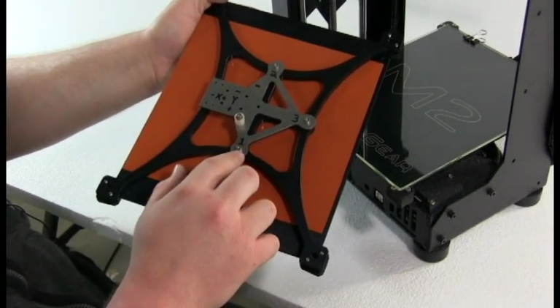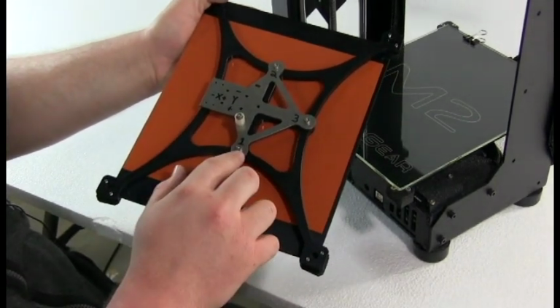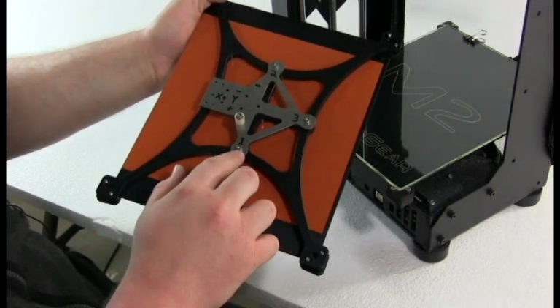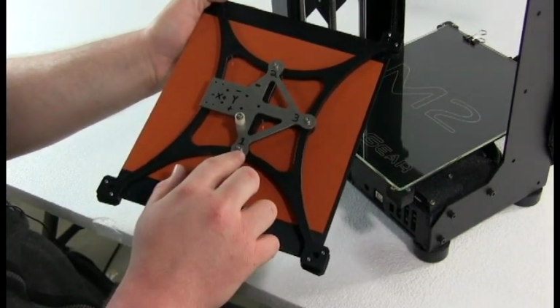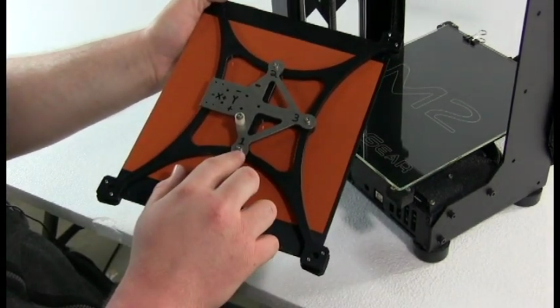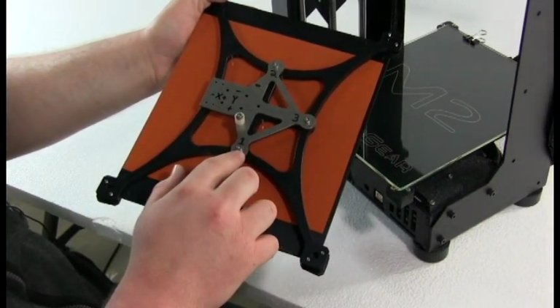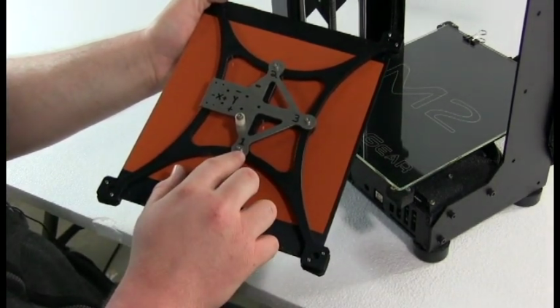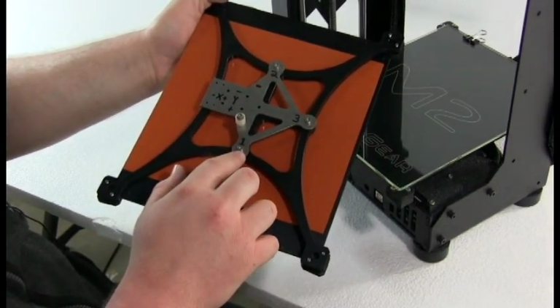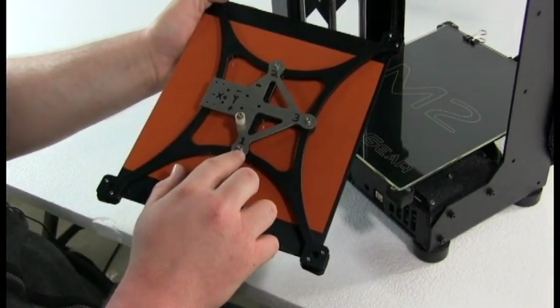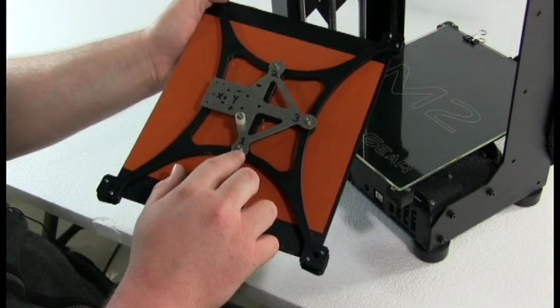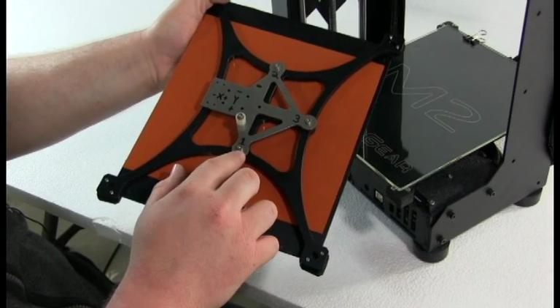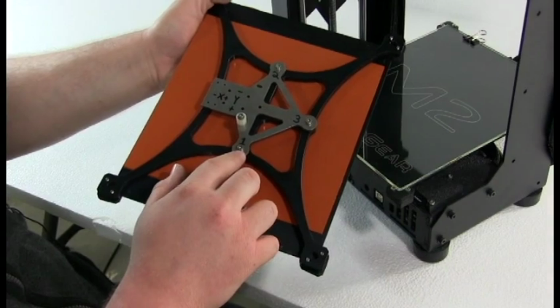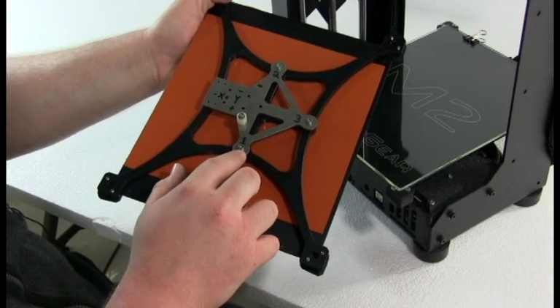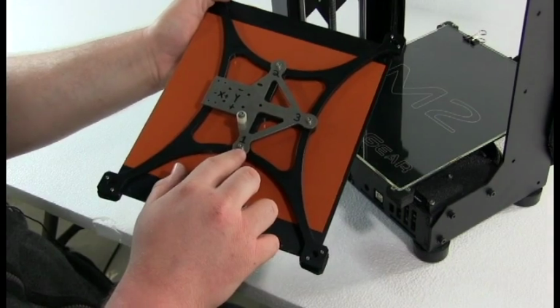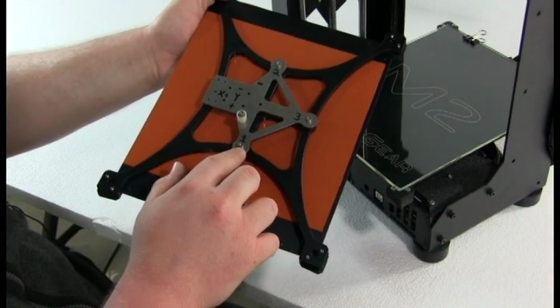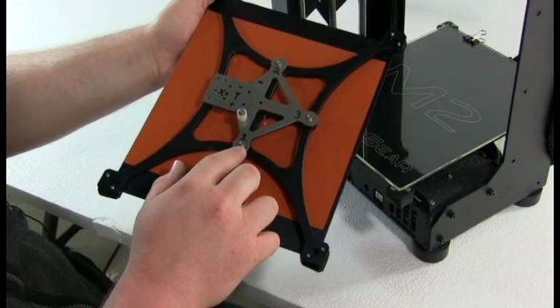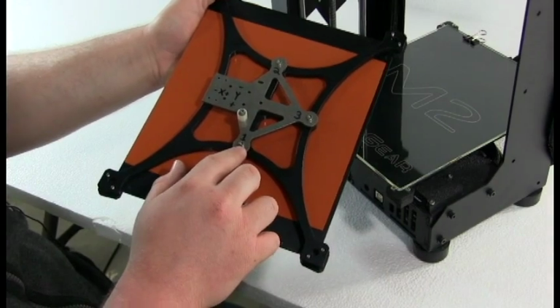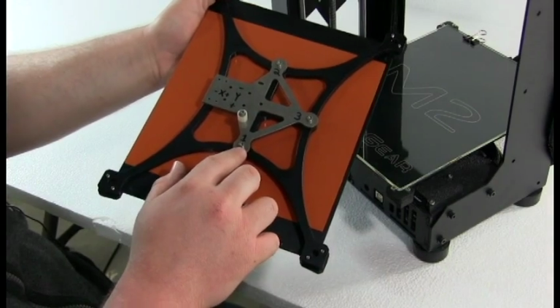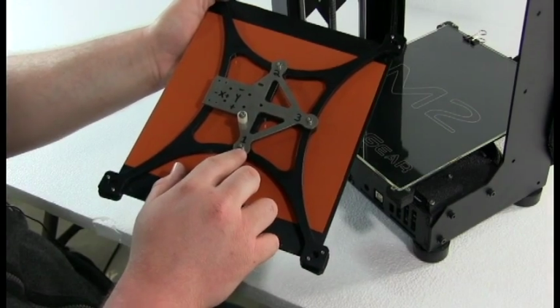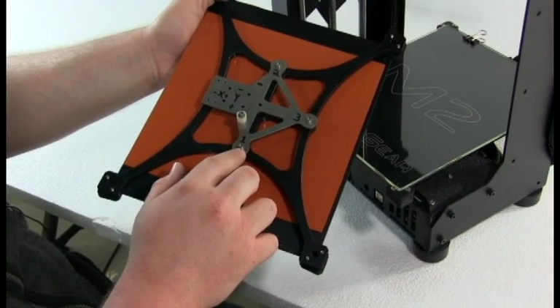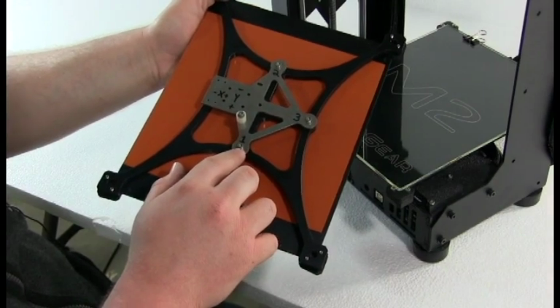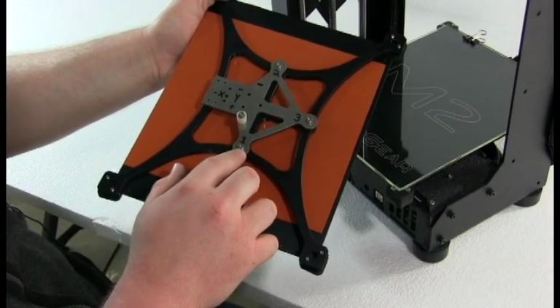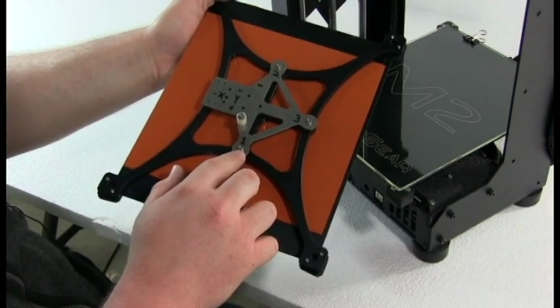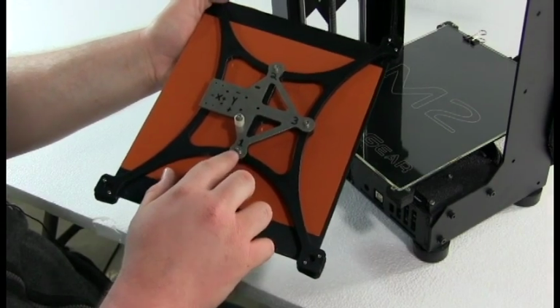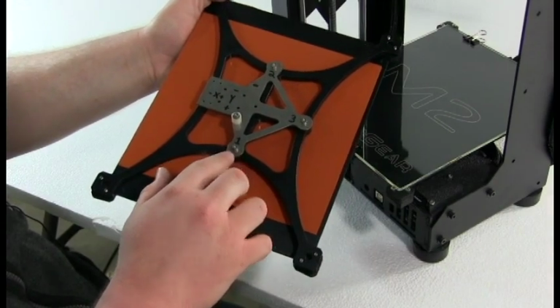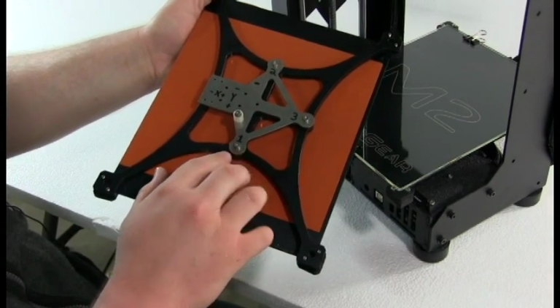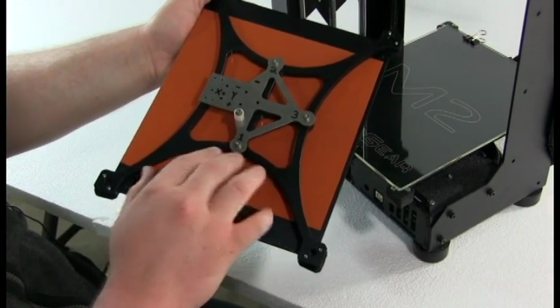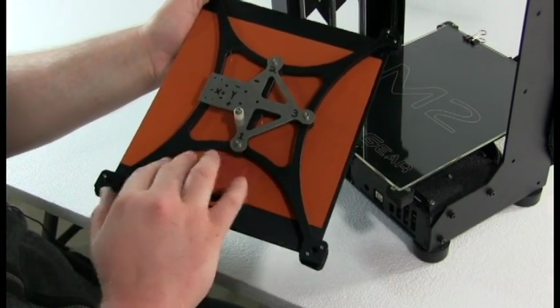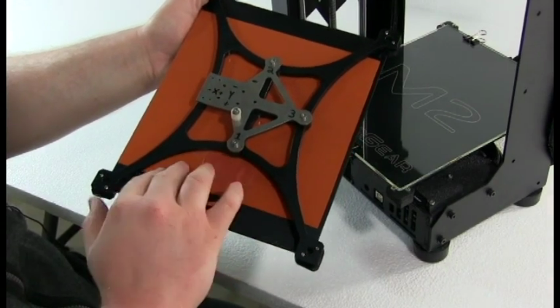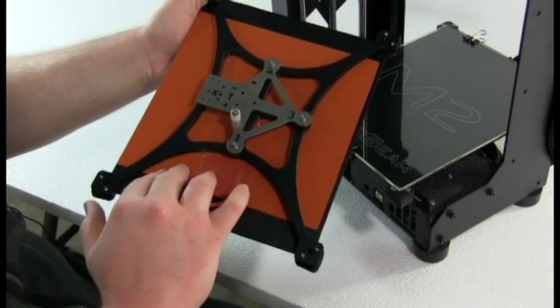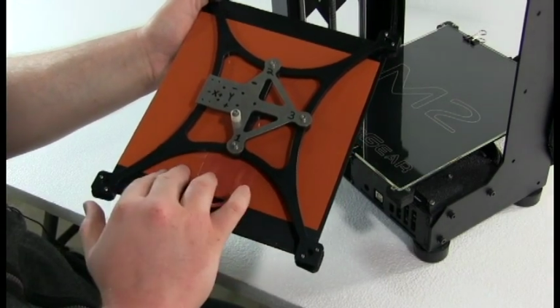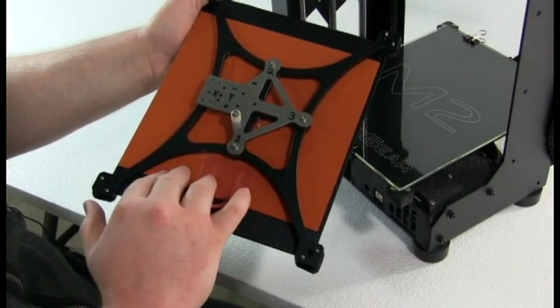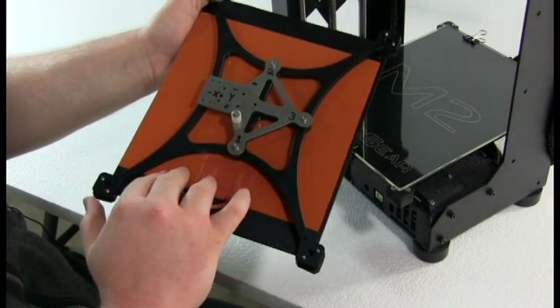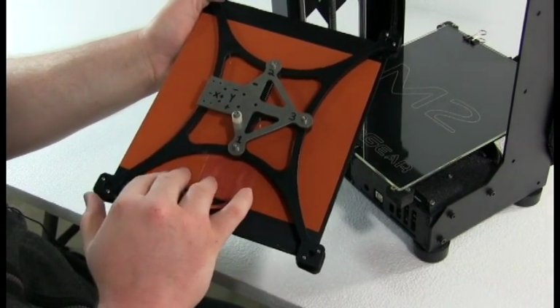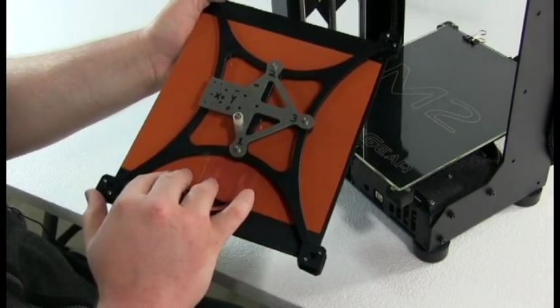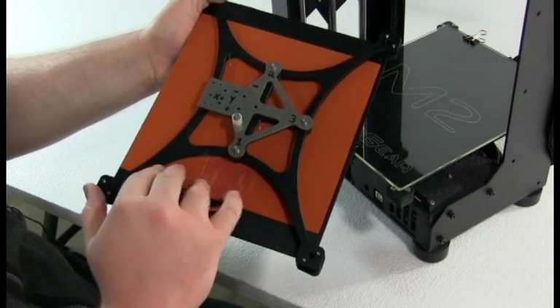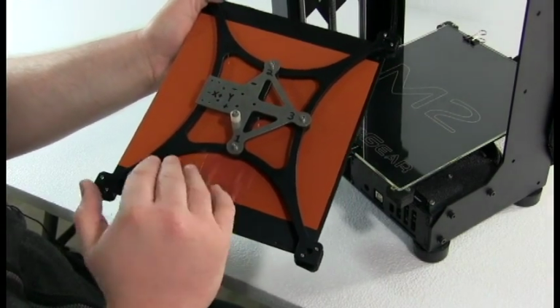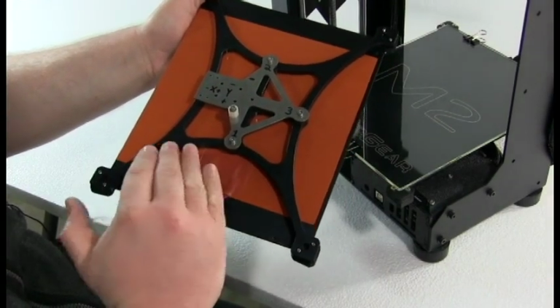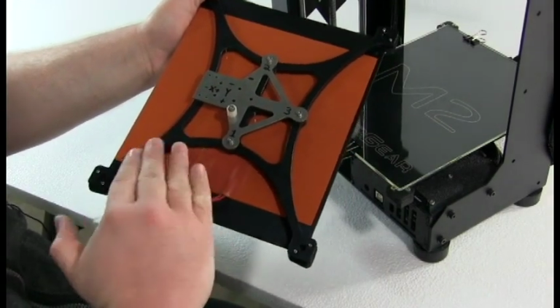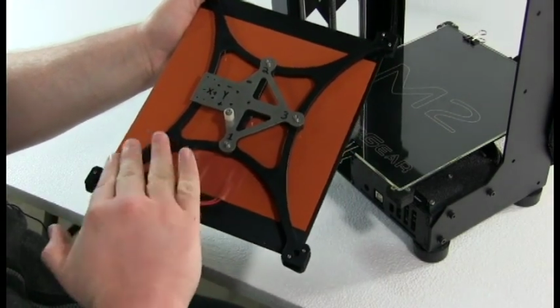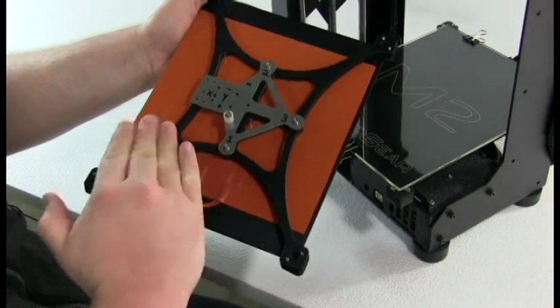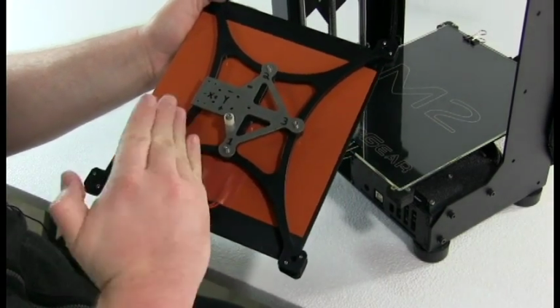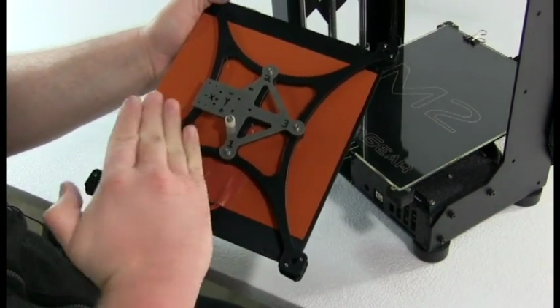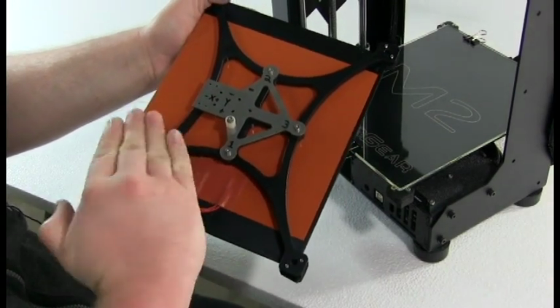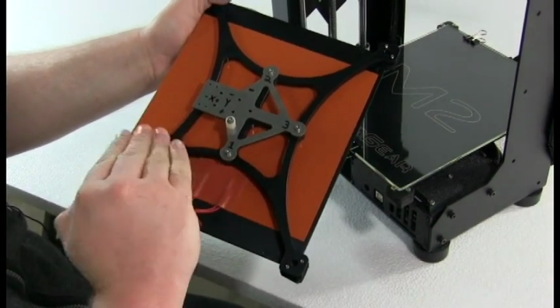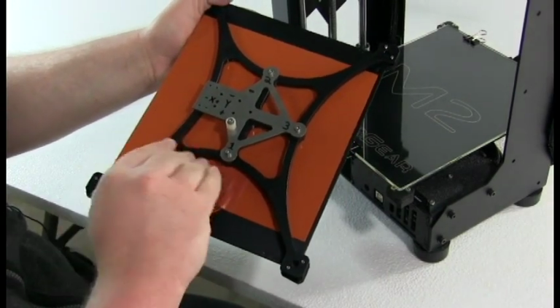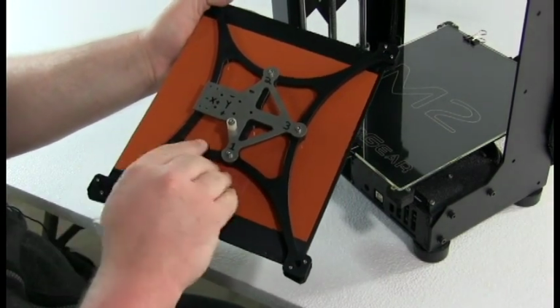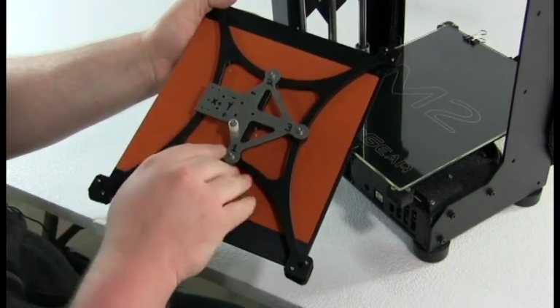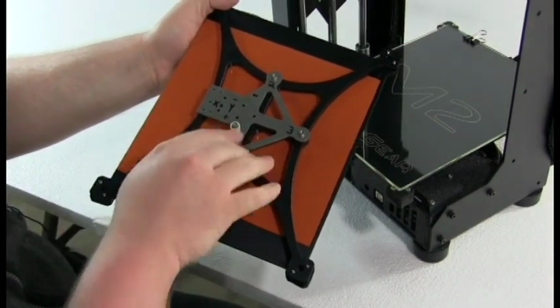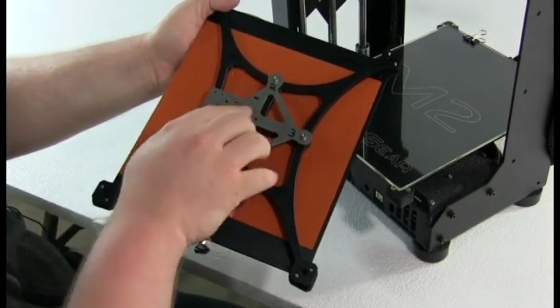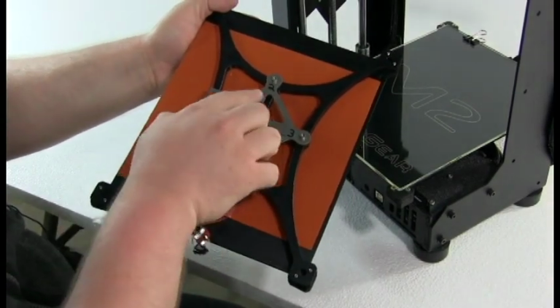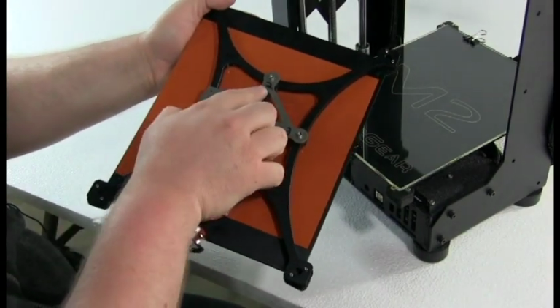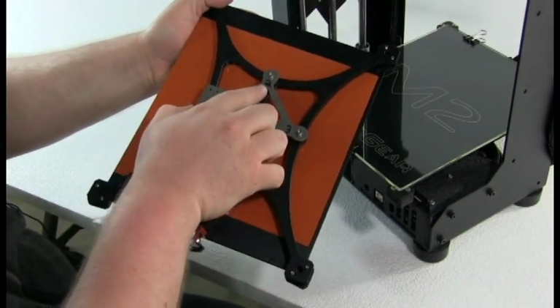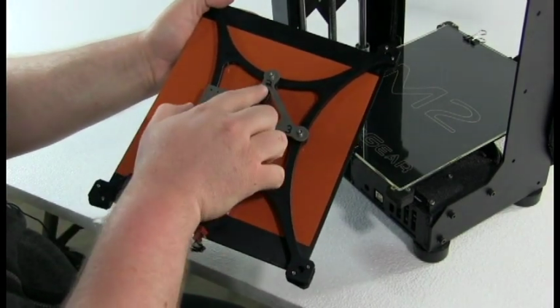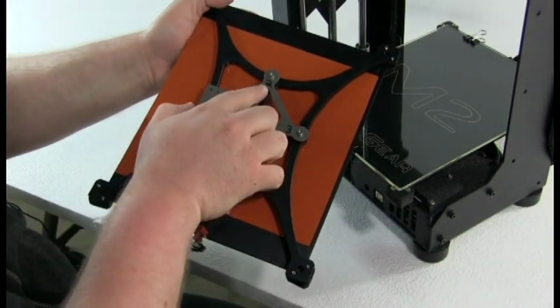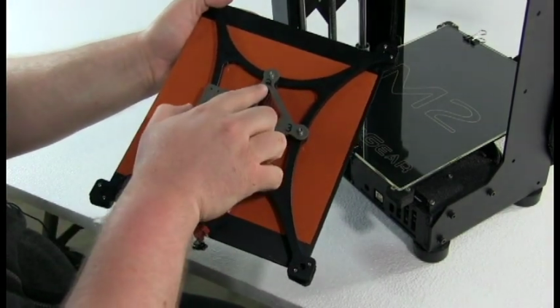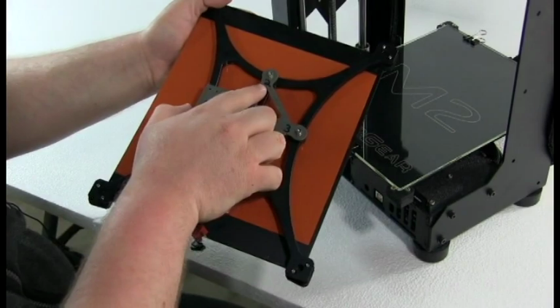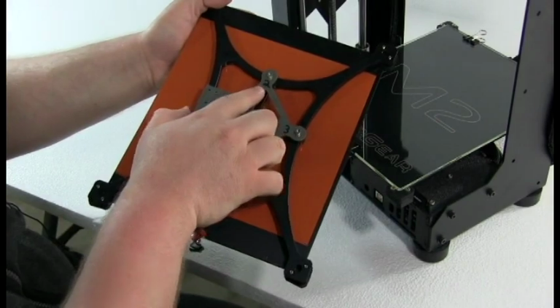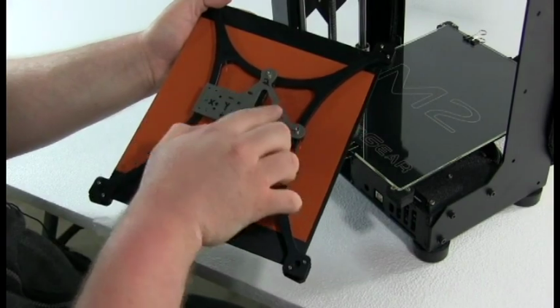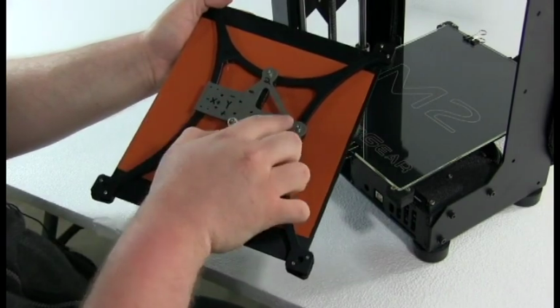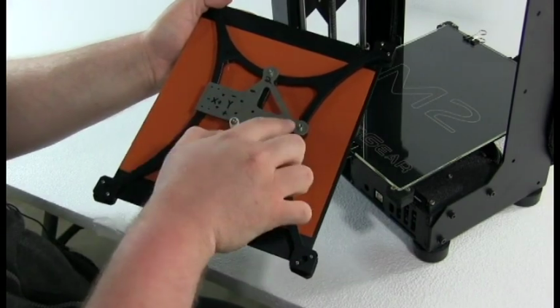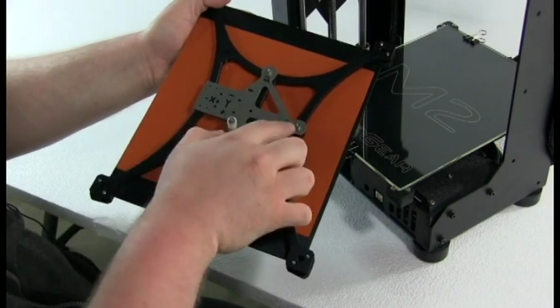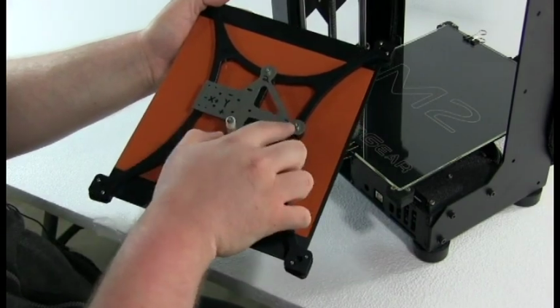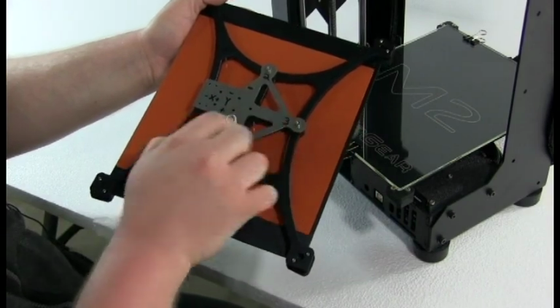By loosening or tightening screw number 1, you cause the entire build plate to rotate around an axis through screw number 2 and 3.